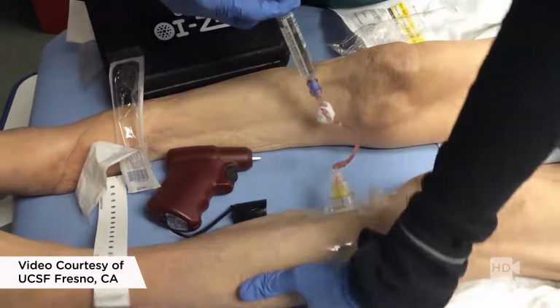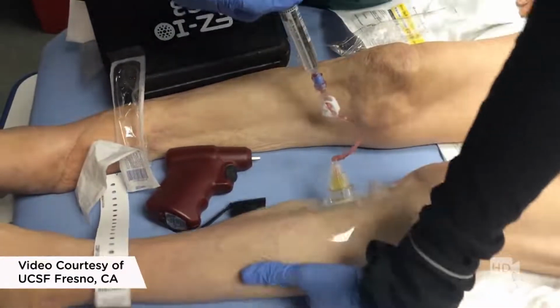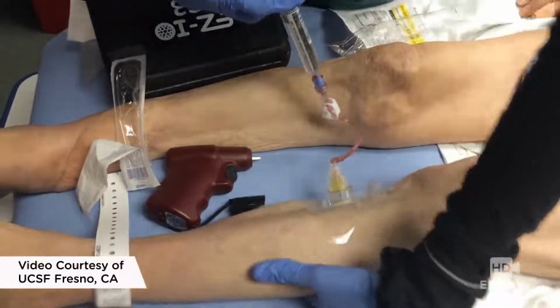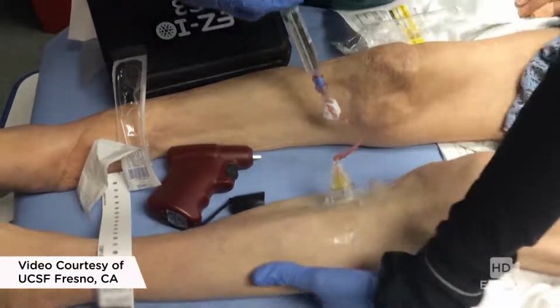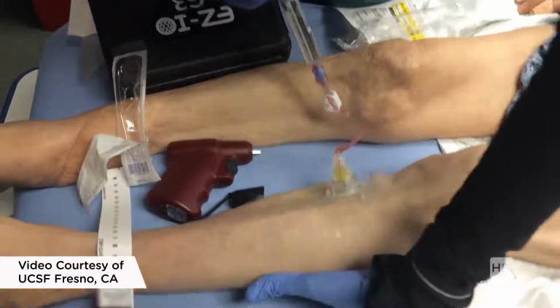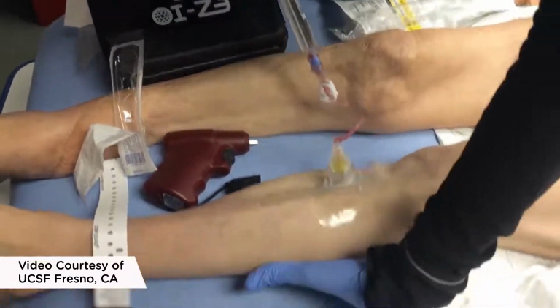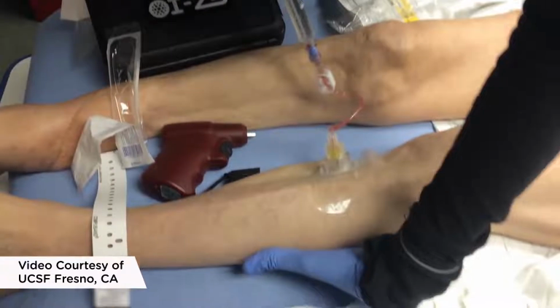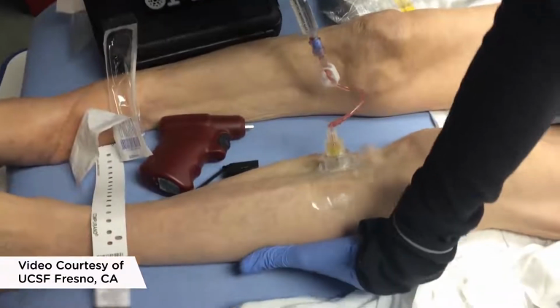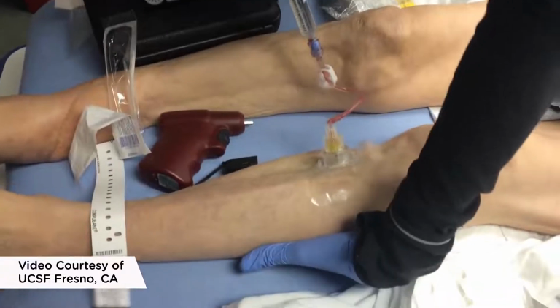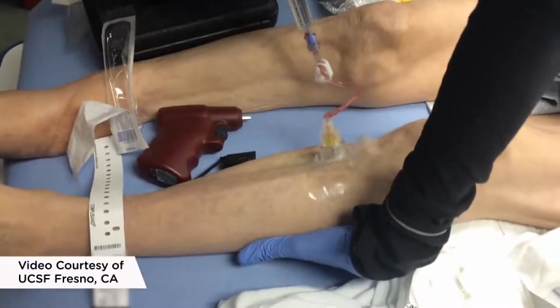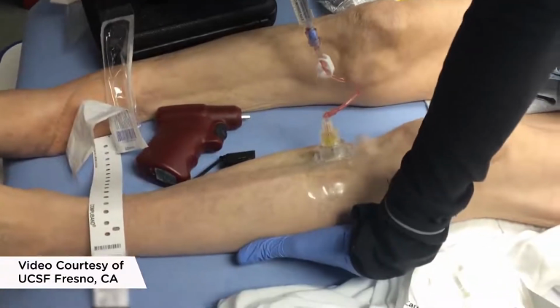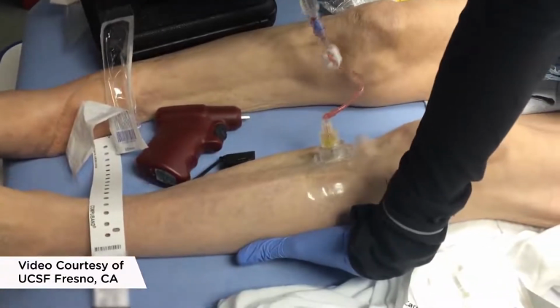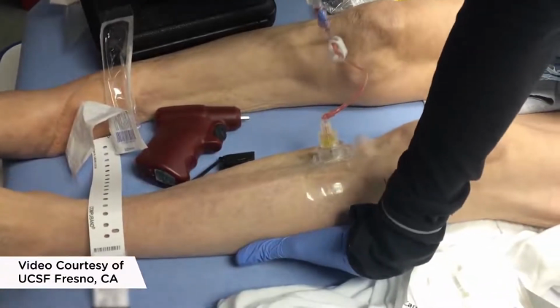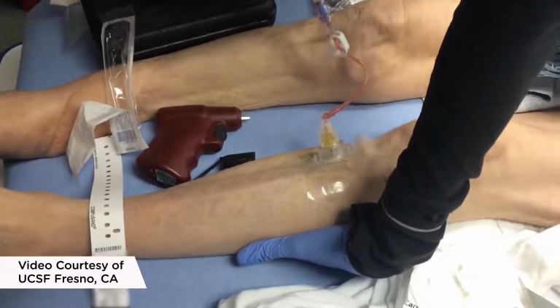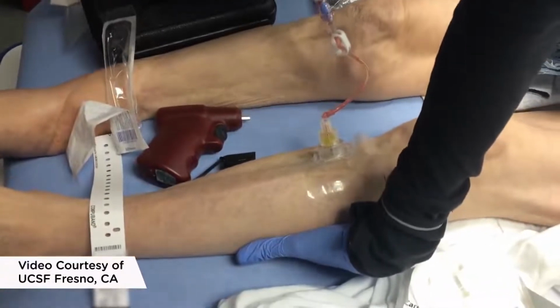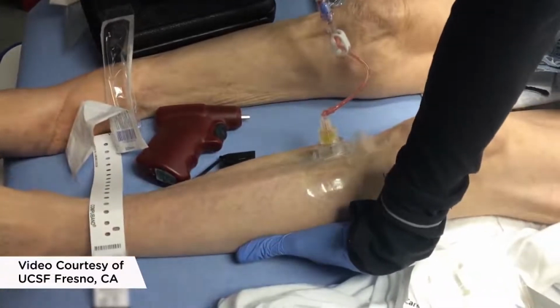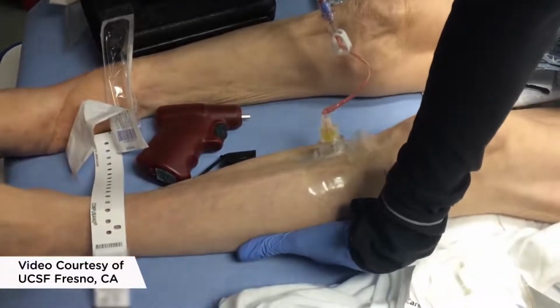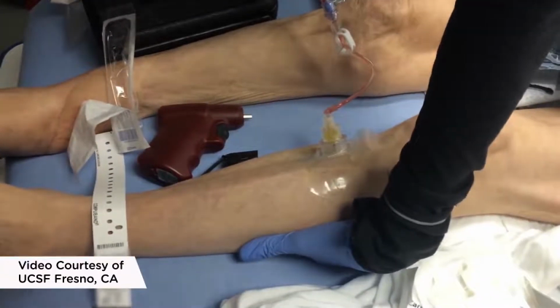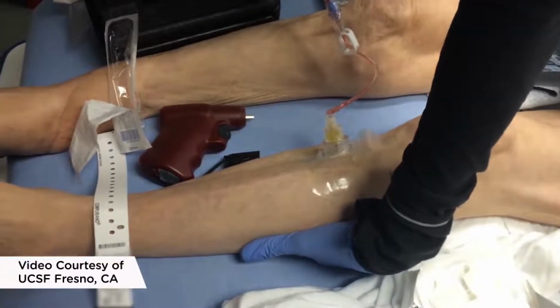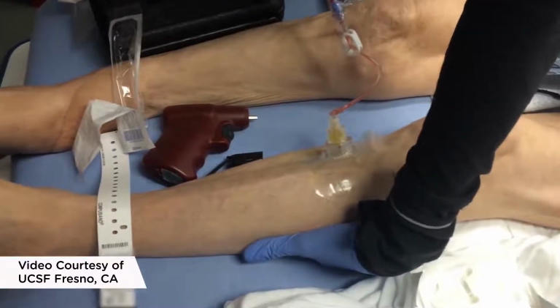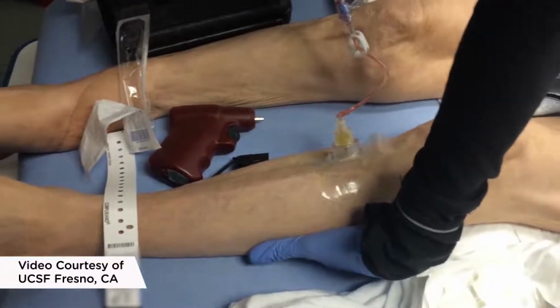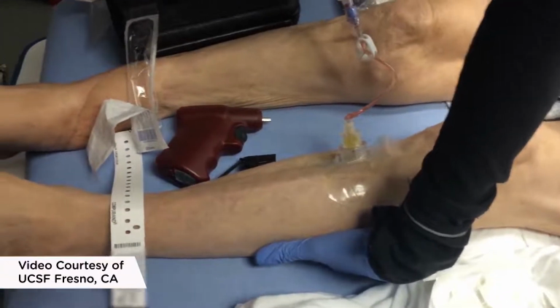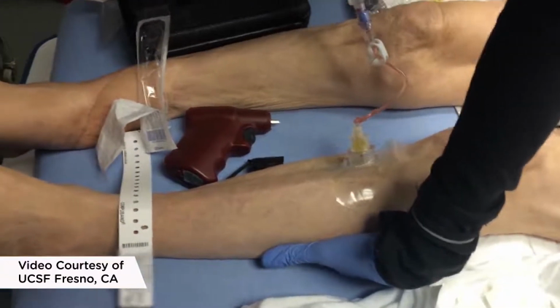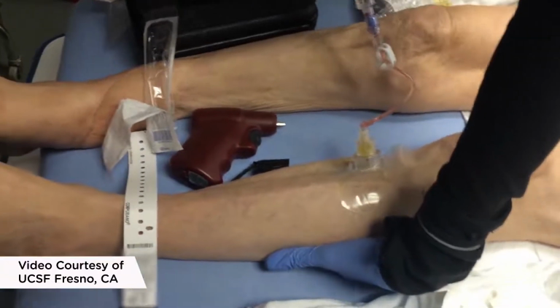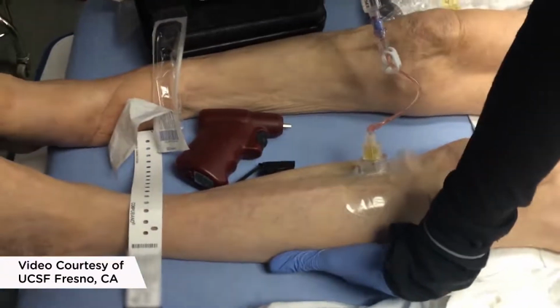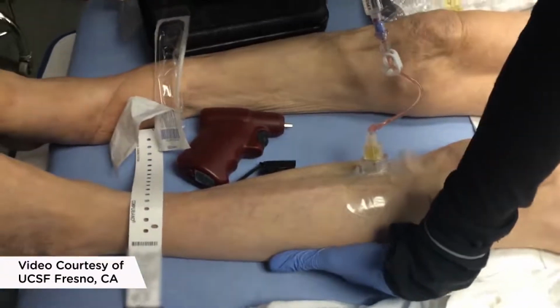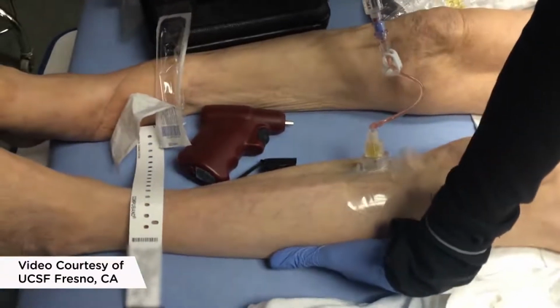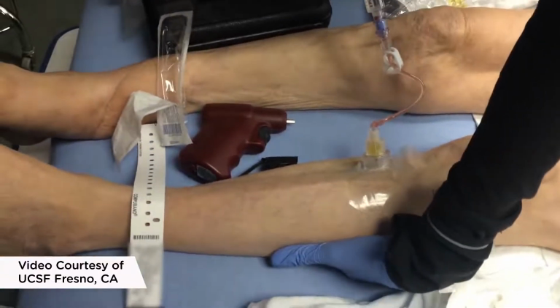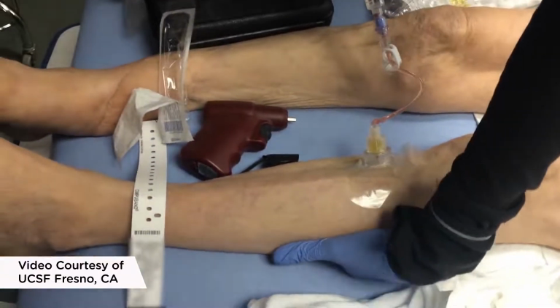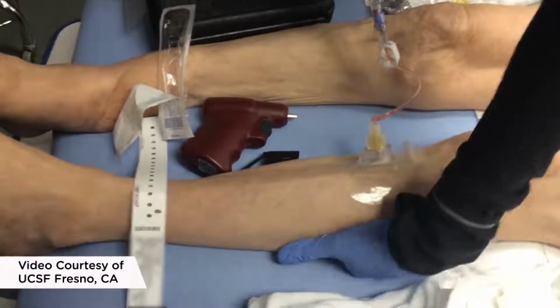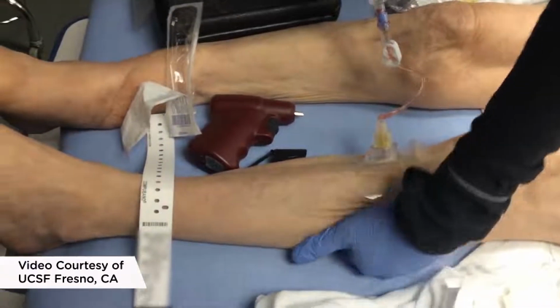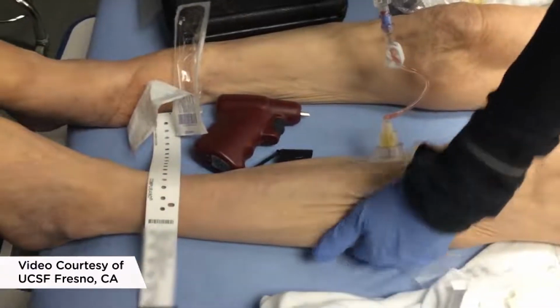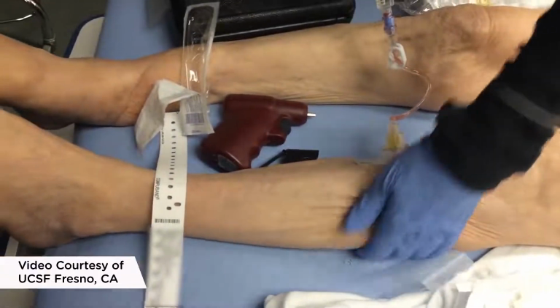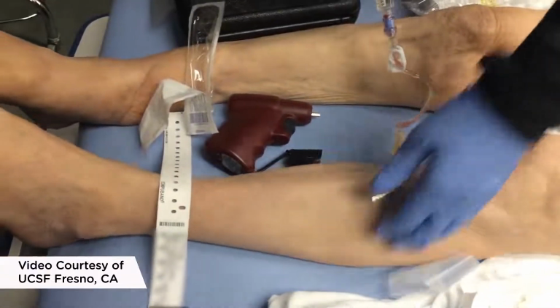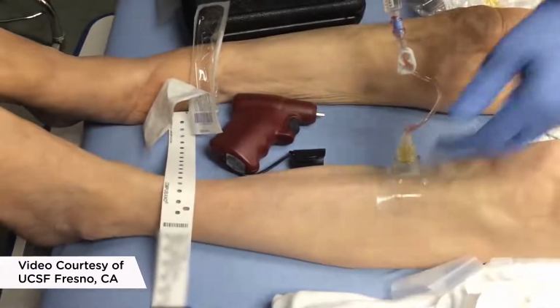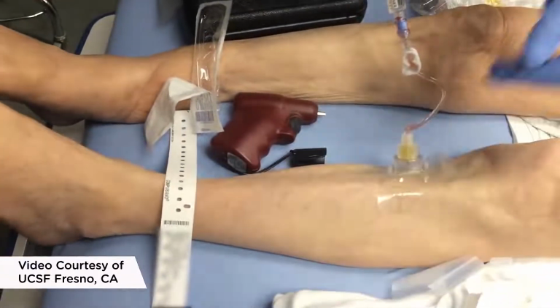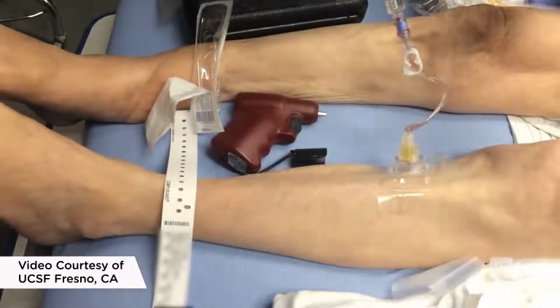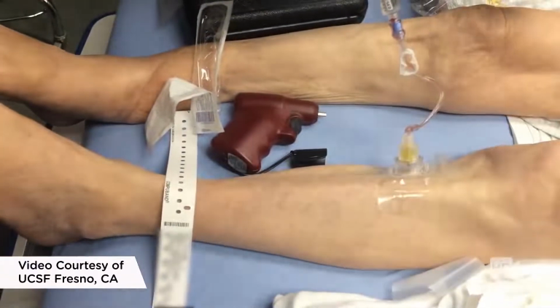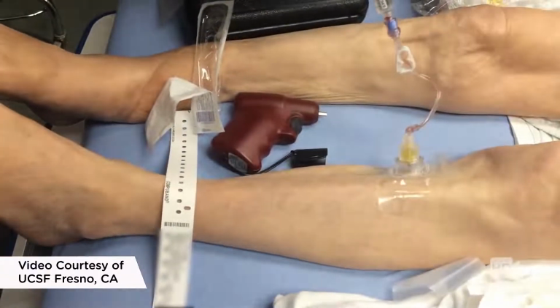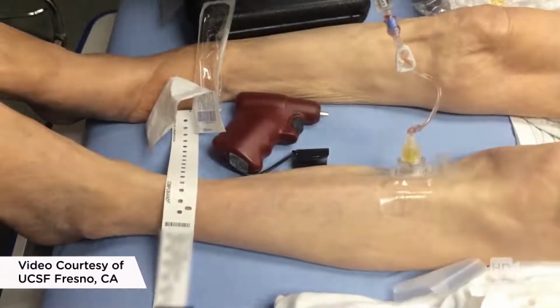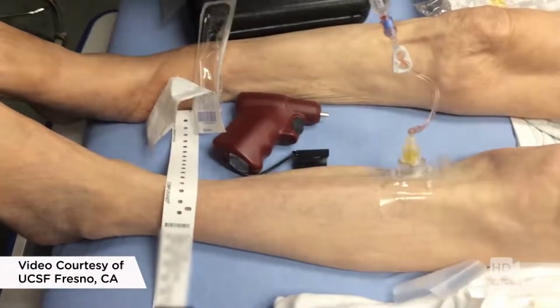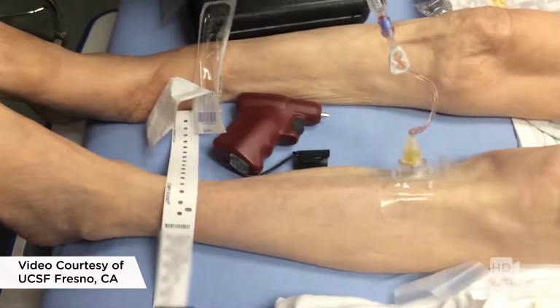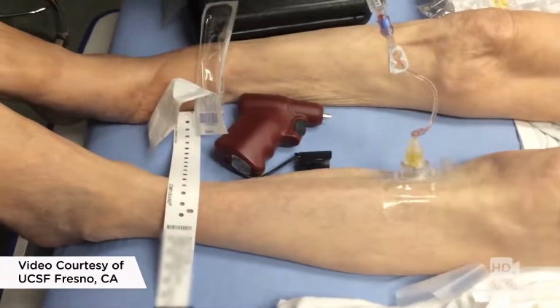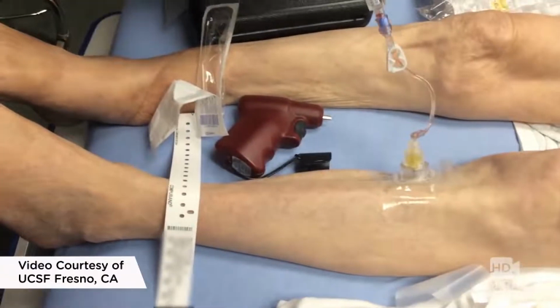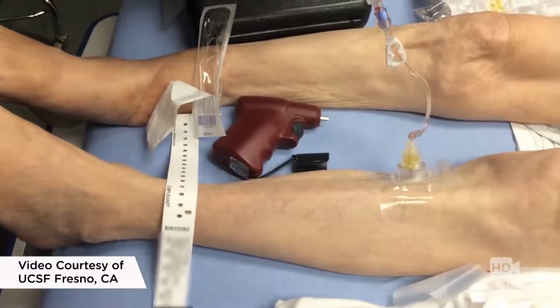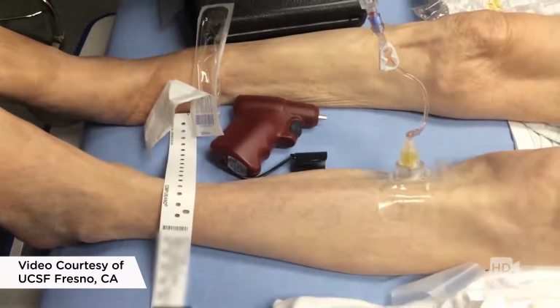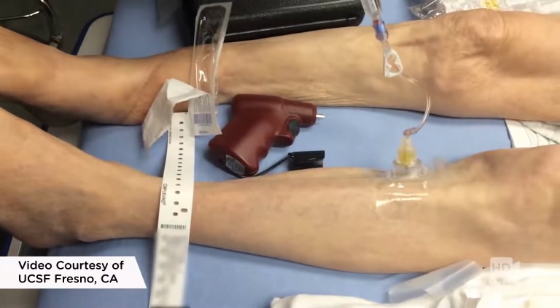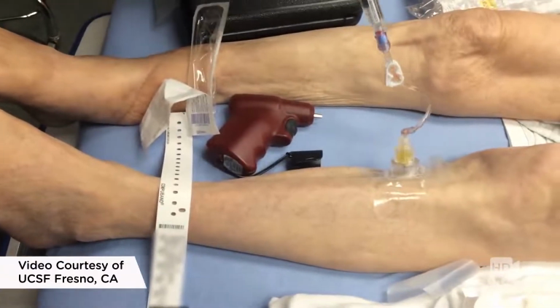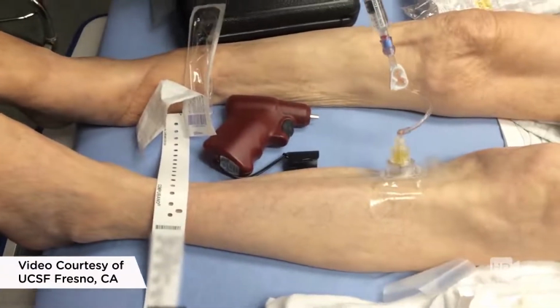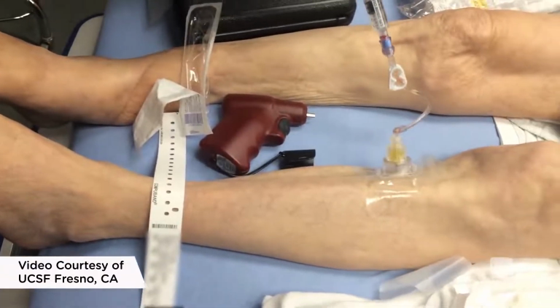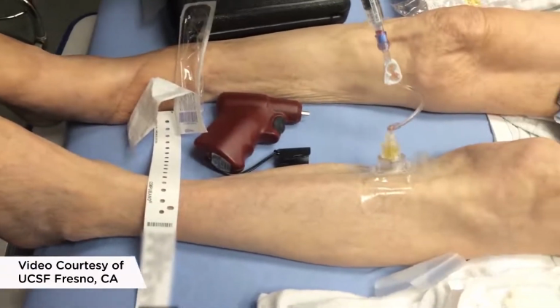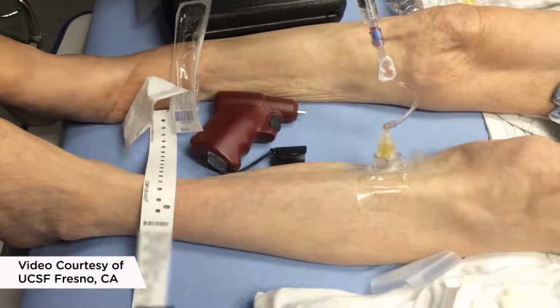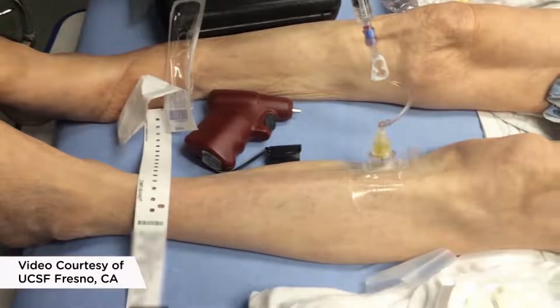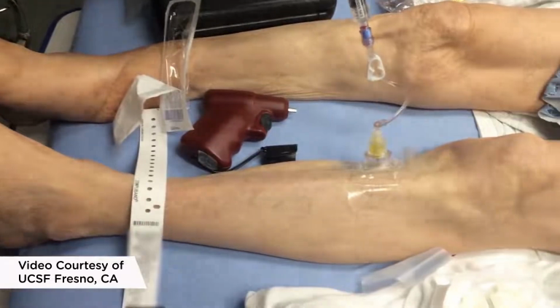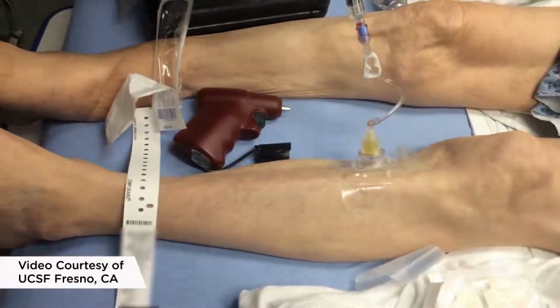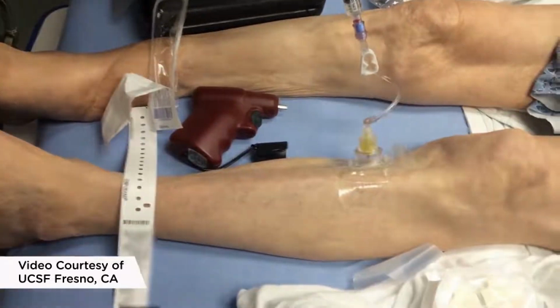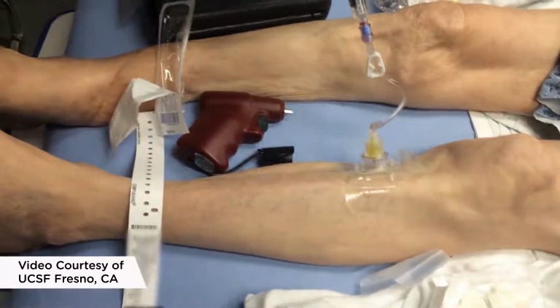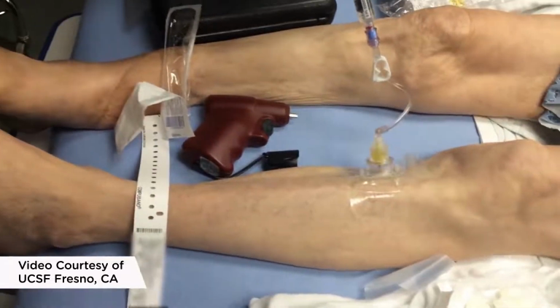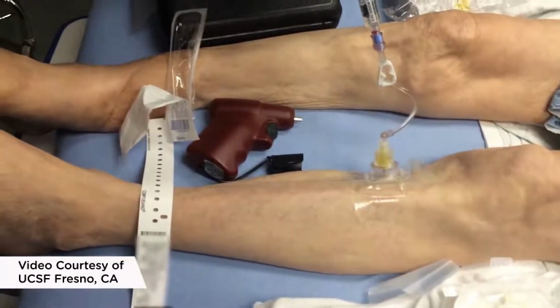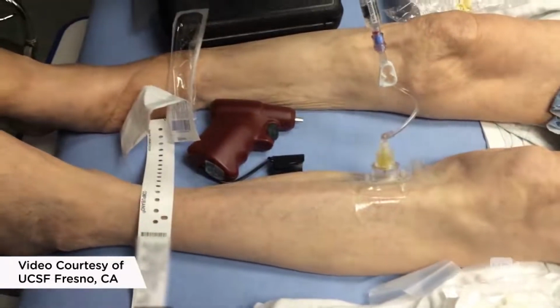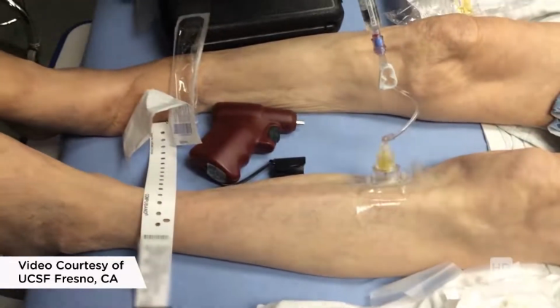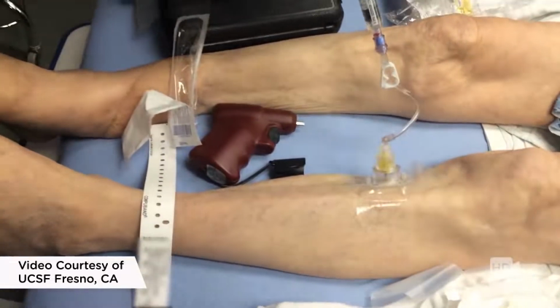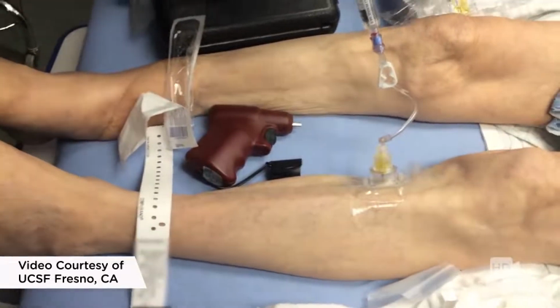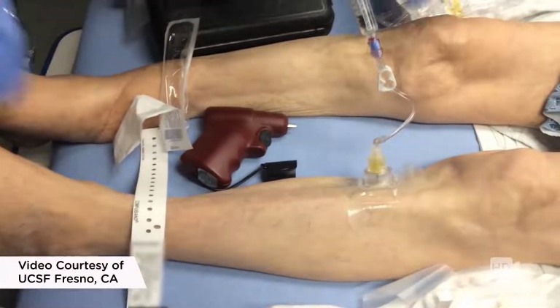That gives your patient 80 milligrams of lidocaine. Some people use a little more, a little less, but that's a safe amount. I also recommend anesthetizing the skin and periosteum before you start.